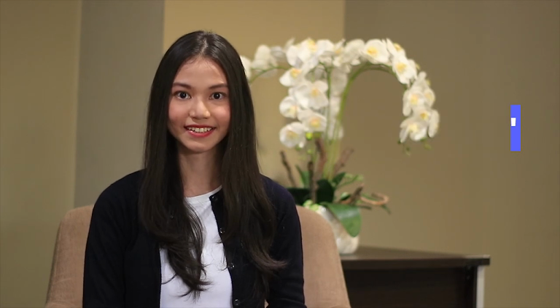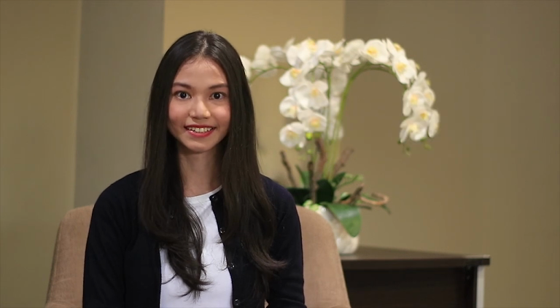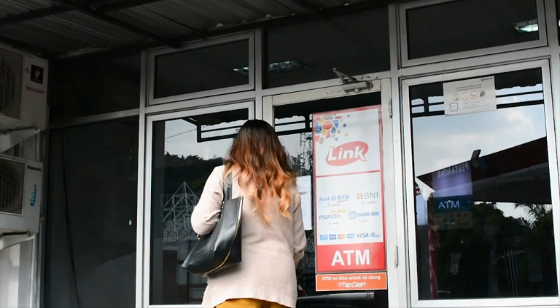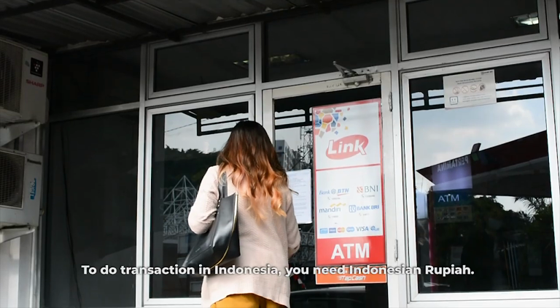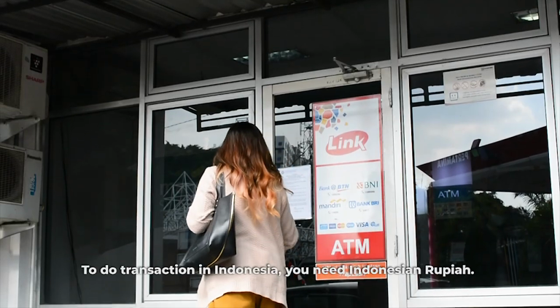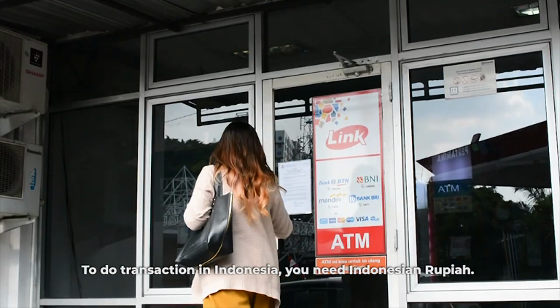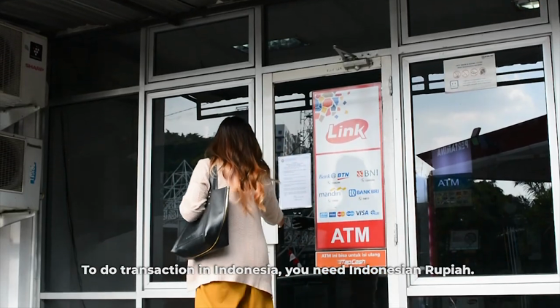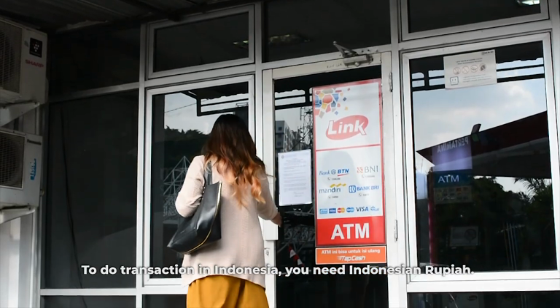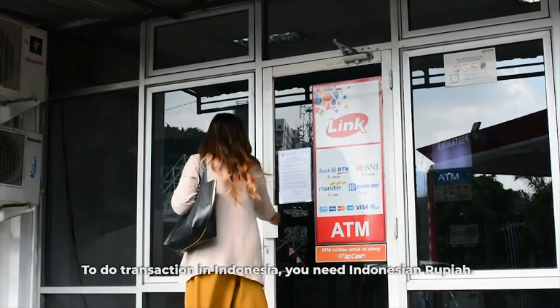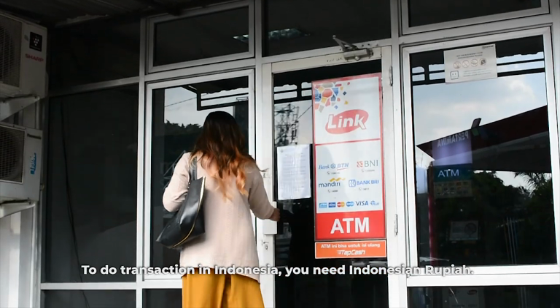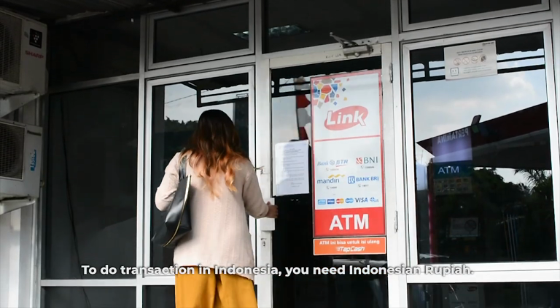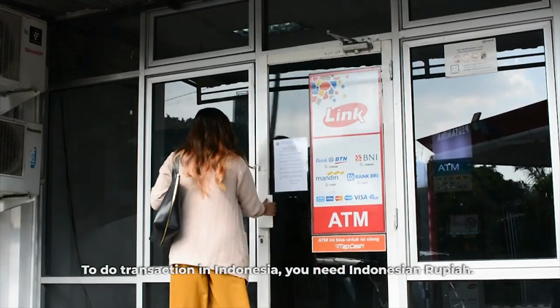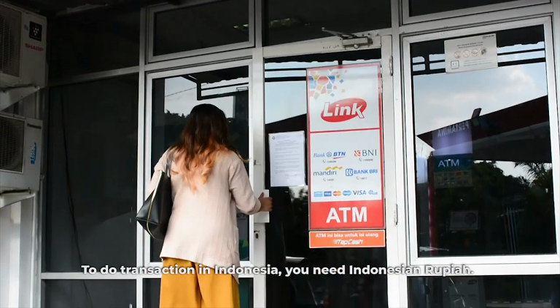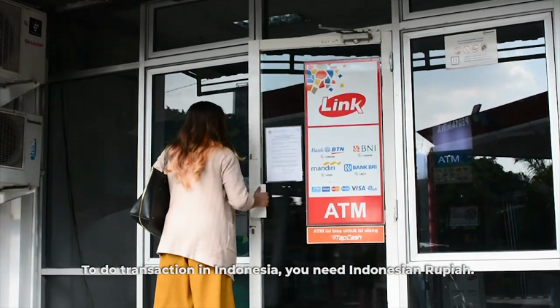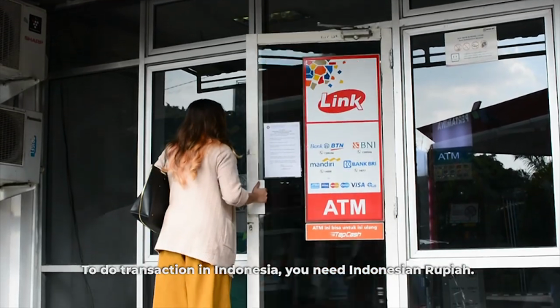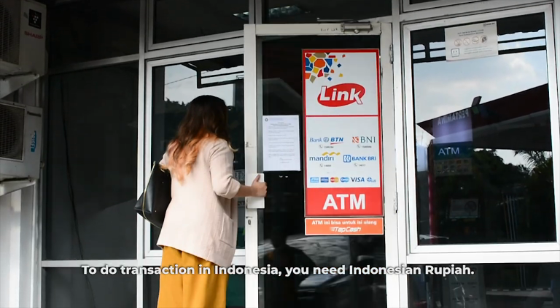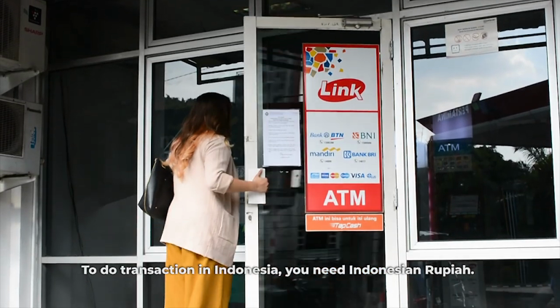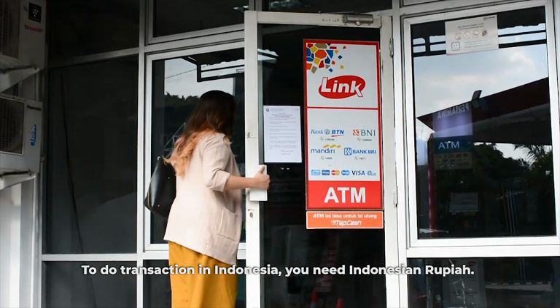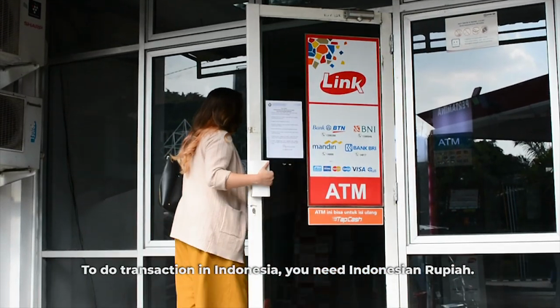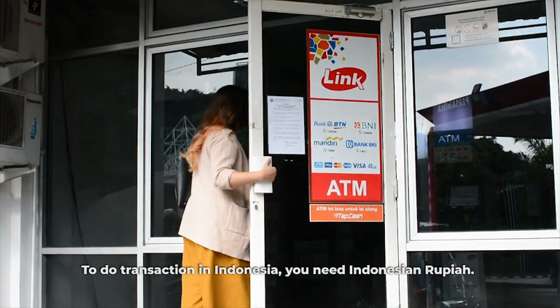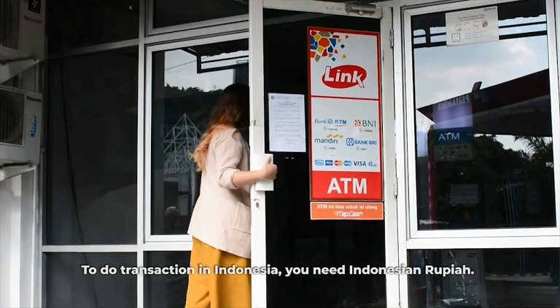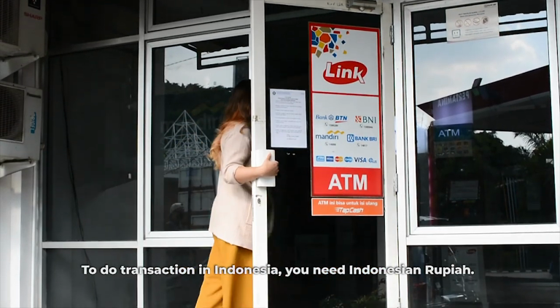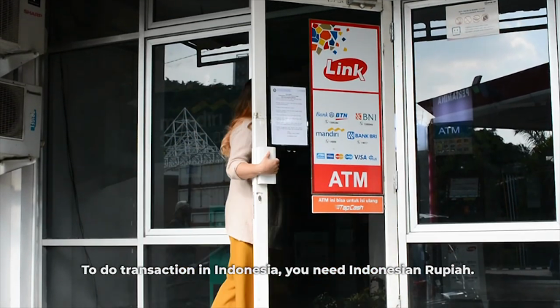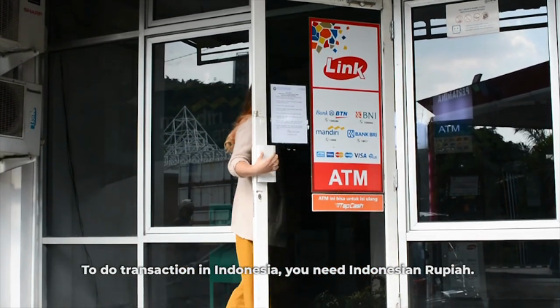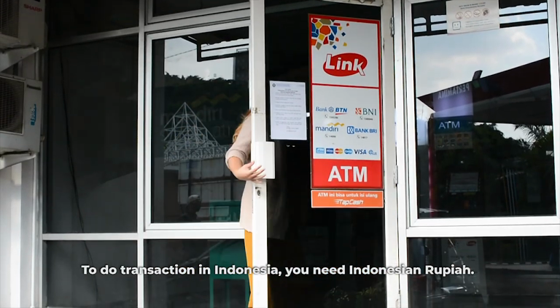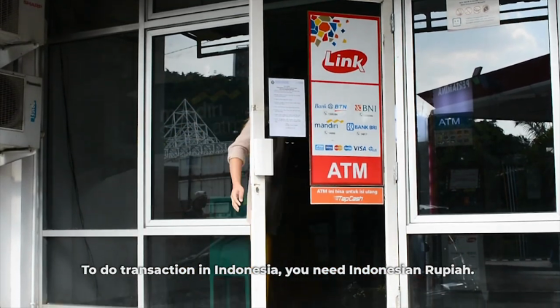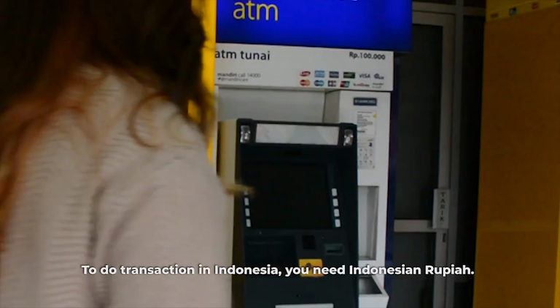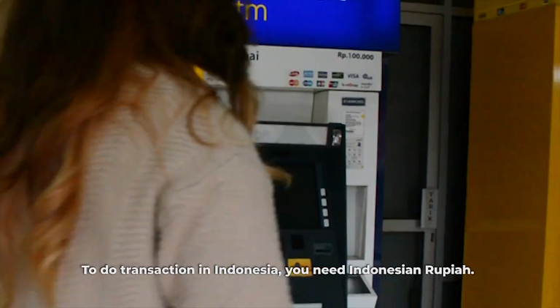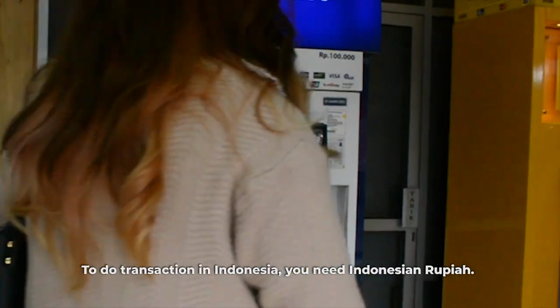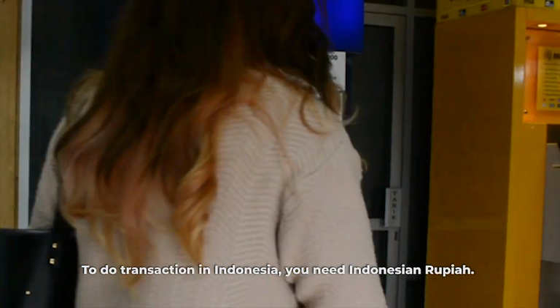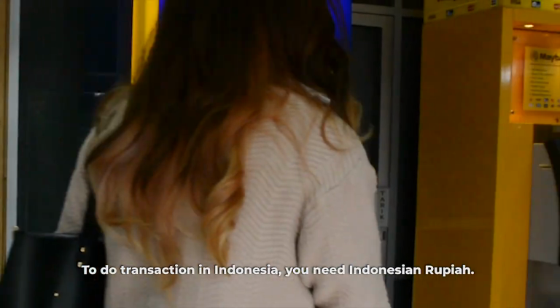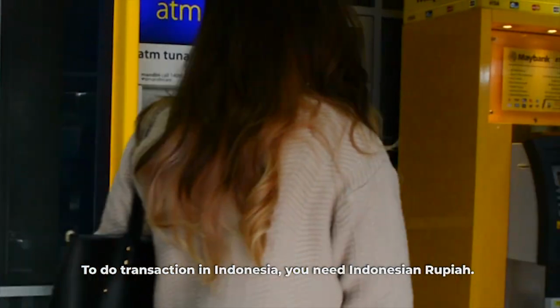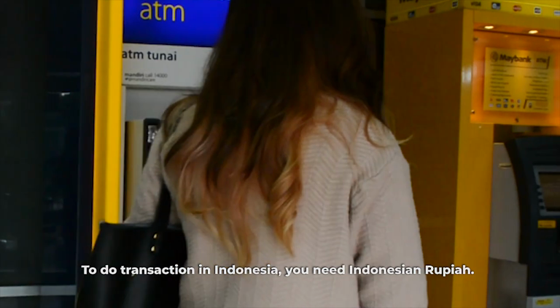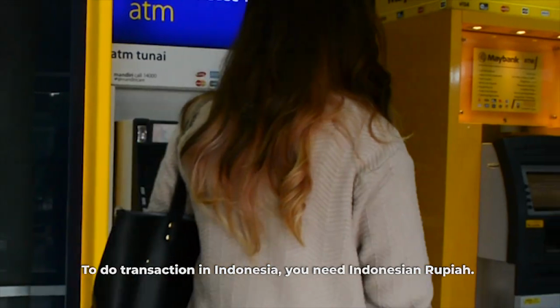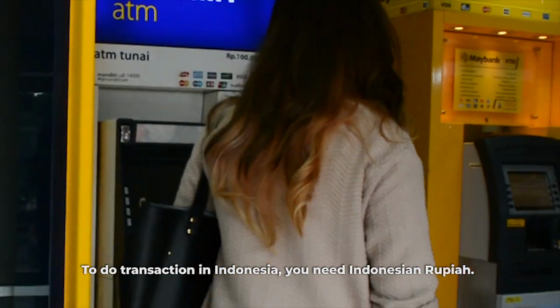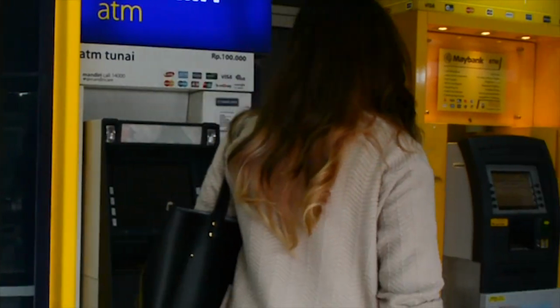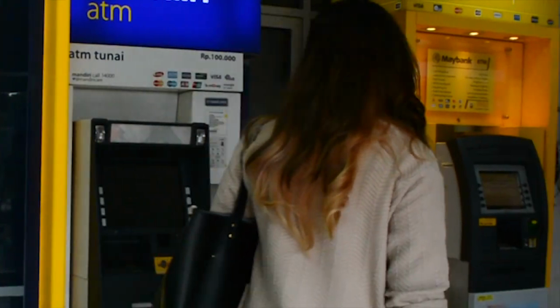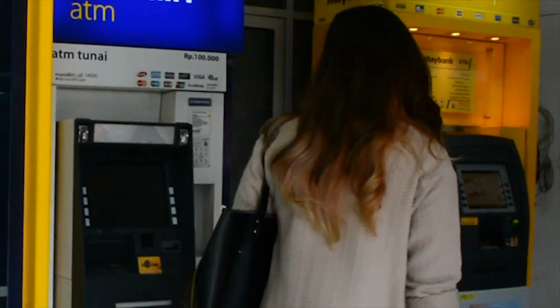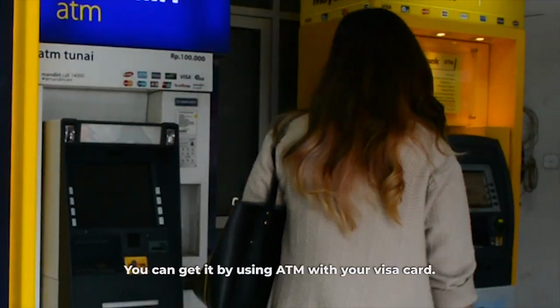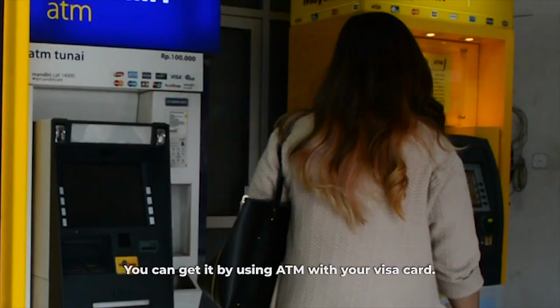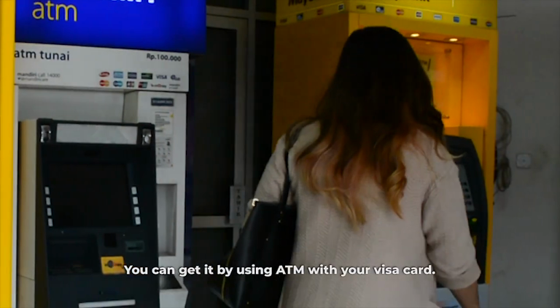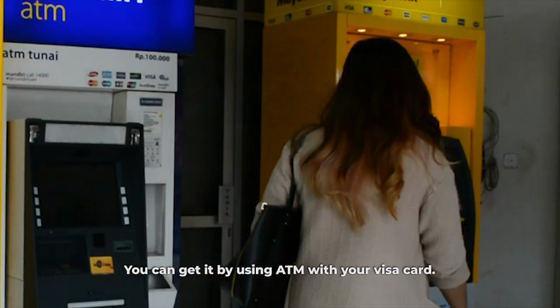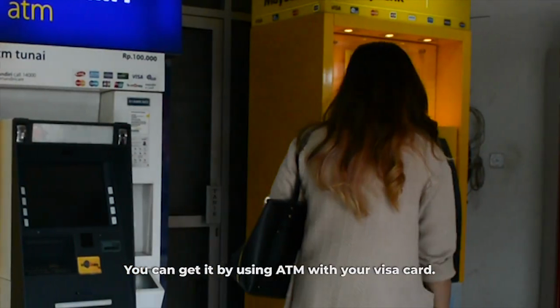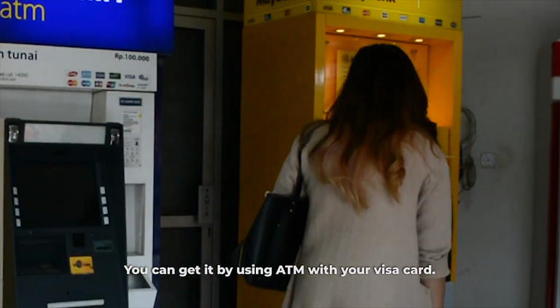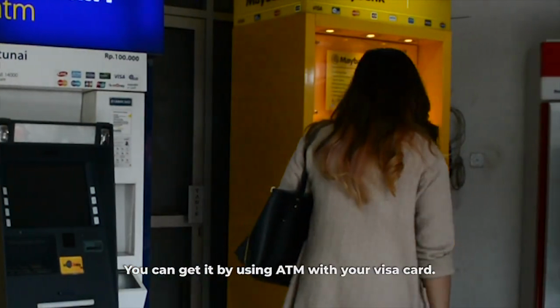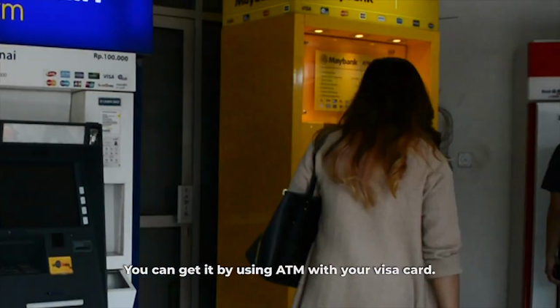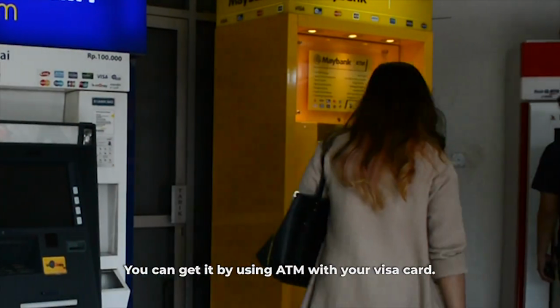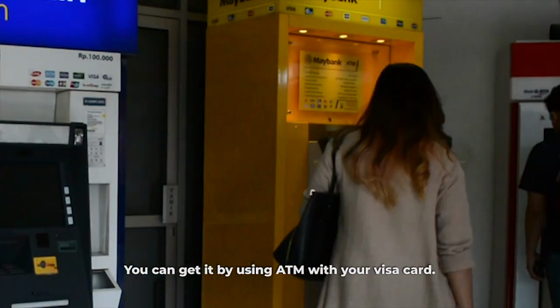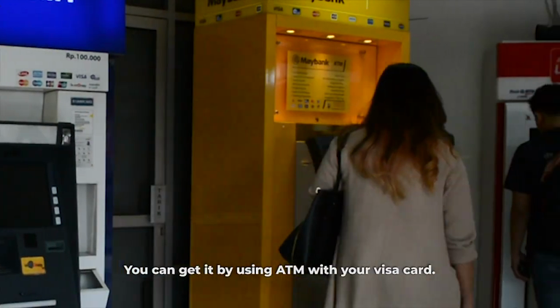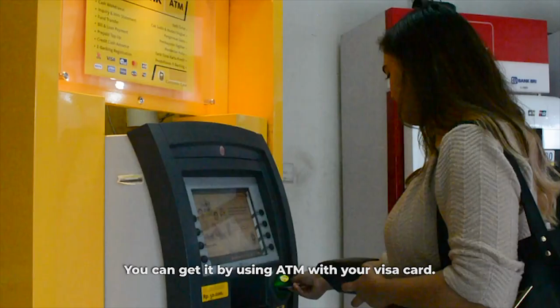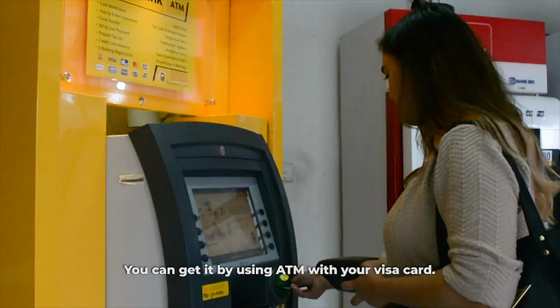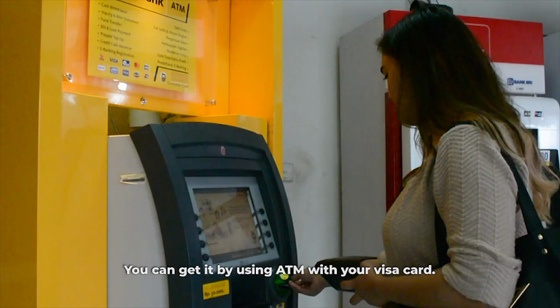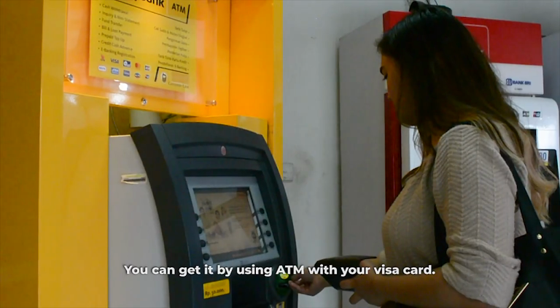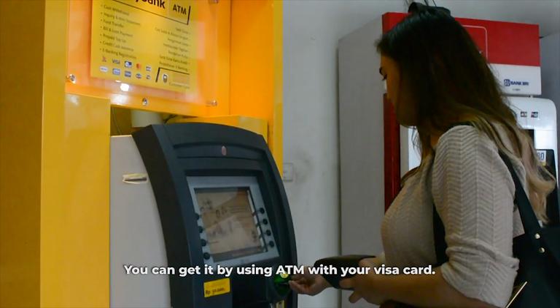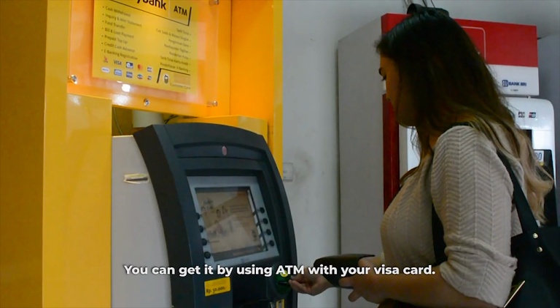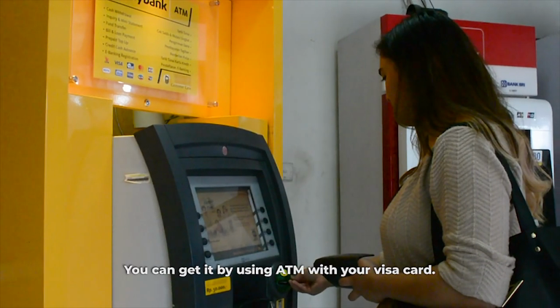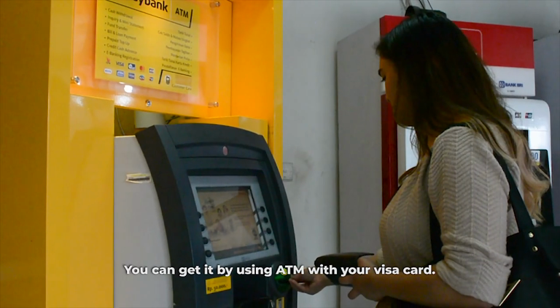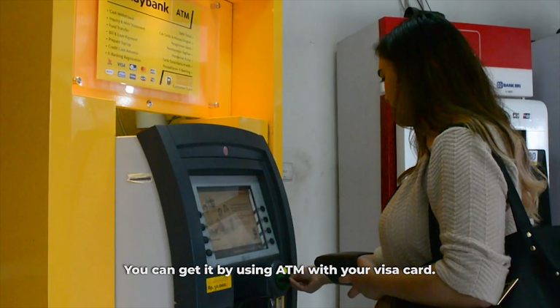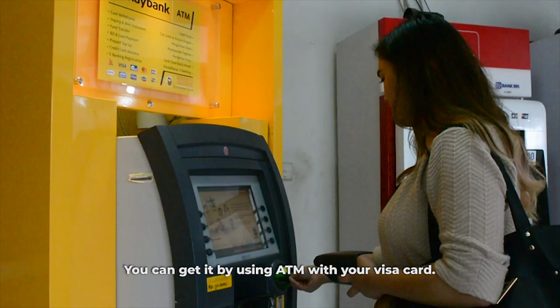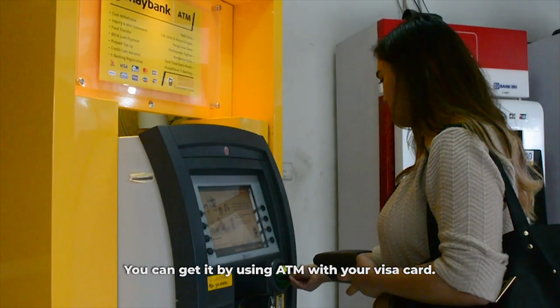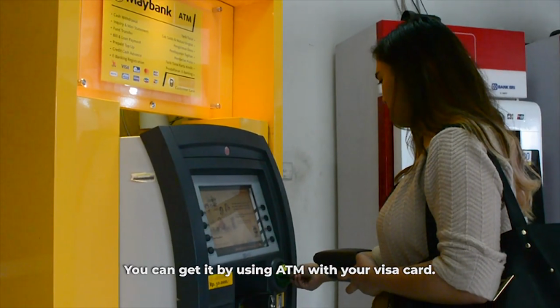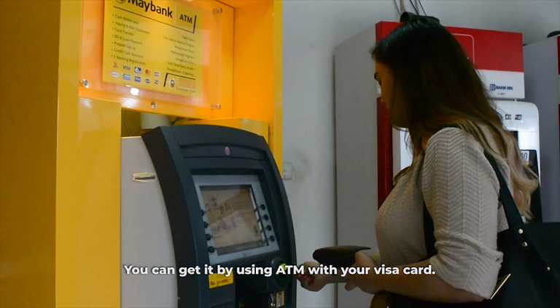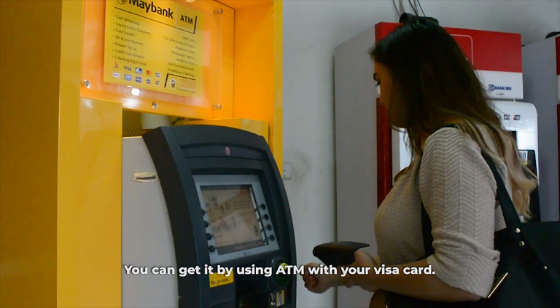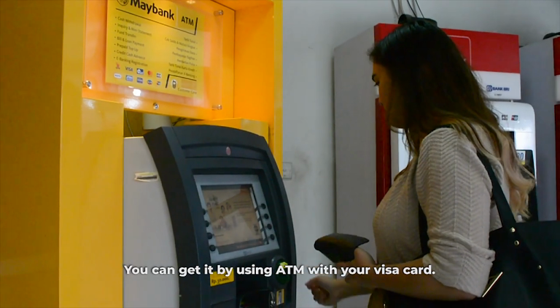To do transactions in Indonesia, you need Indonesian rupiah. You can get it by using an ATM with your Visa card.